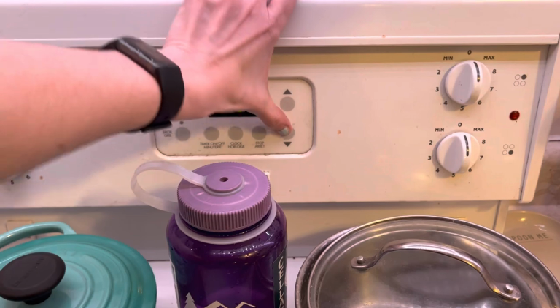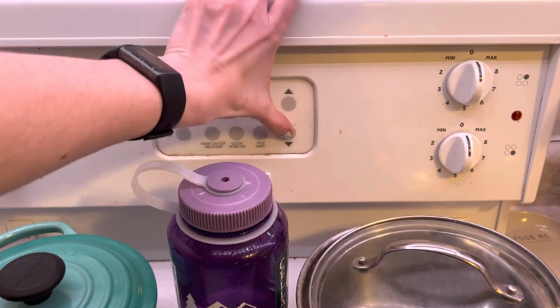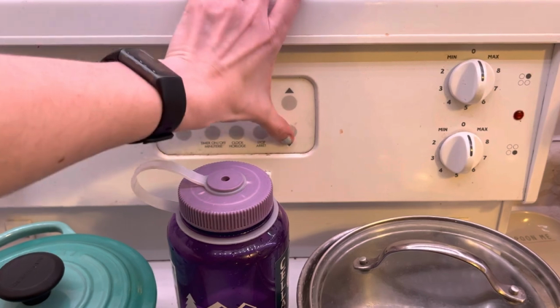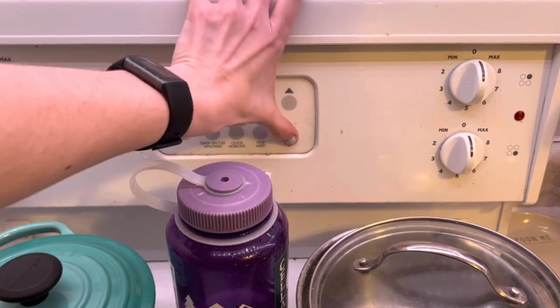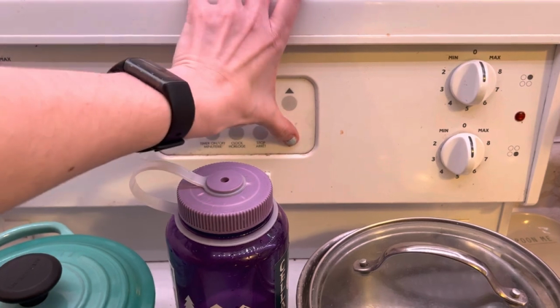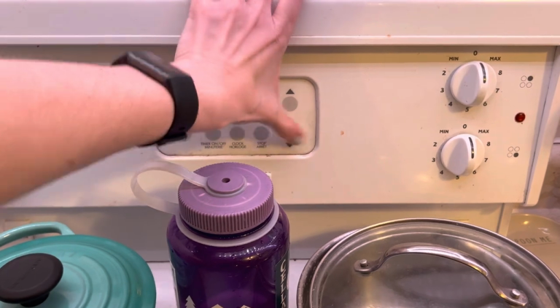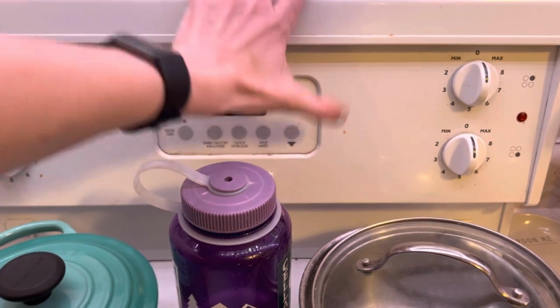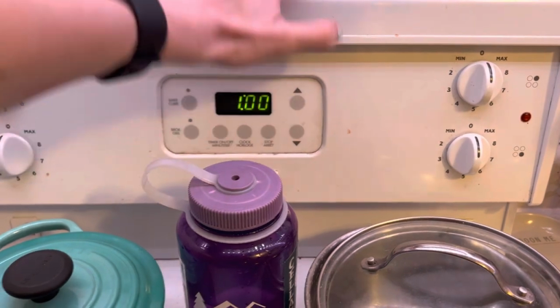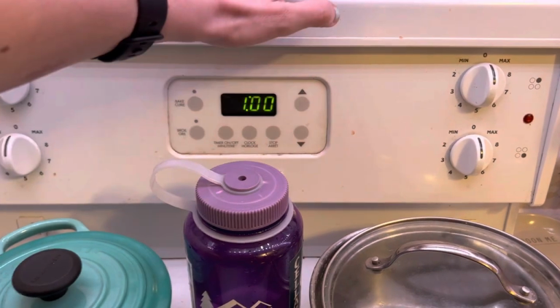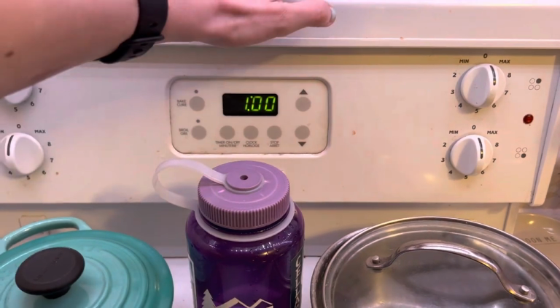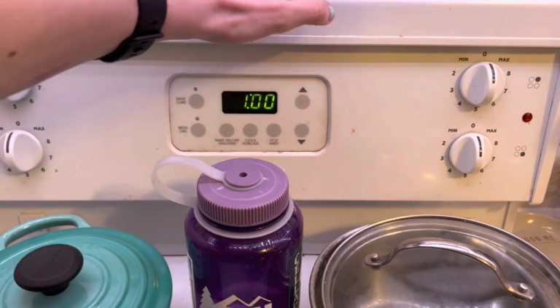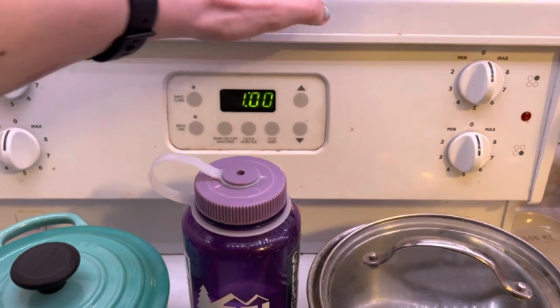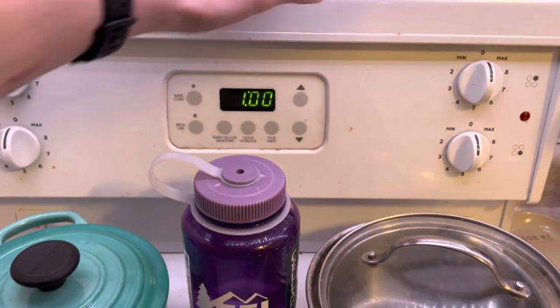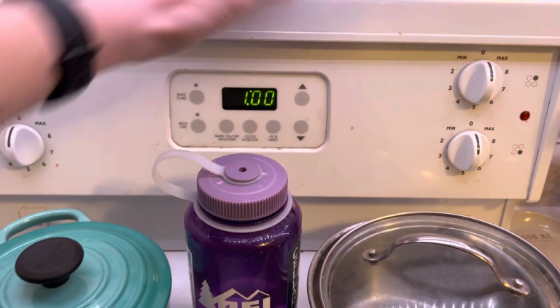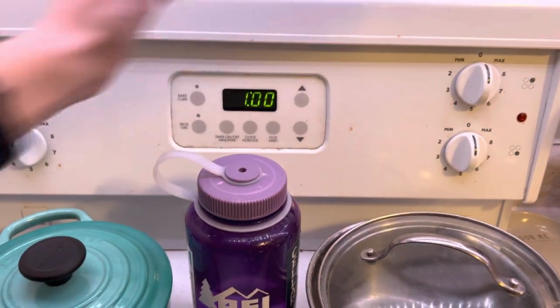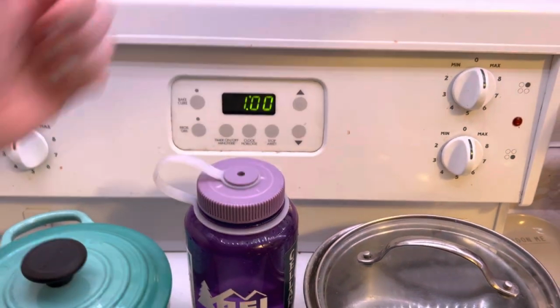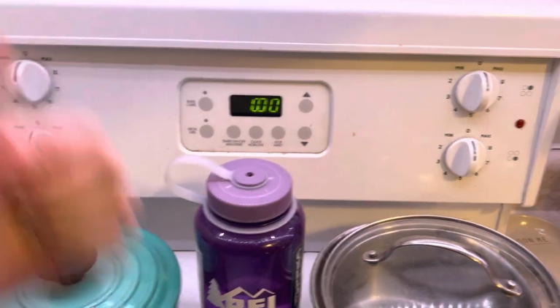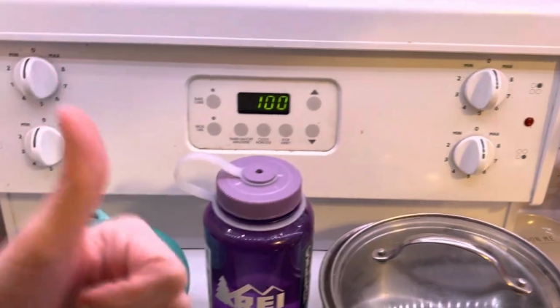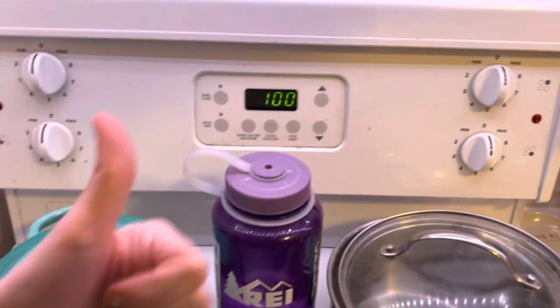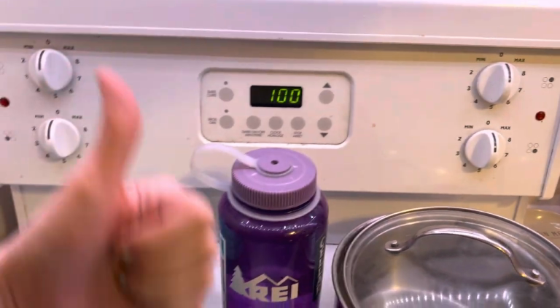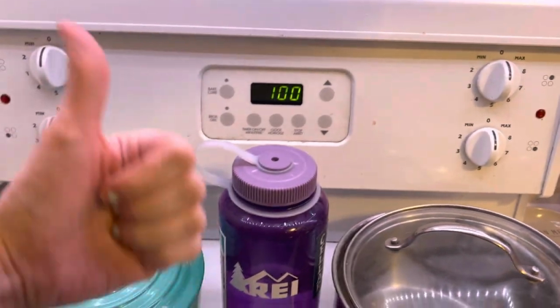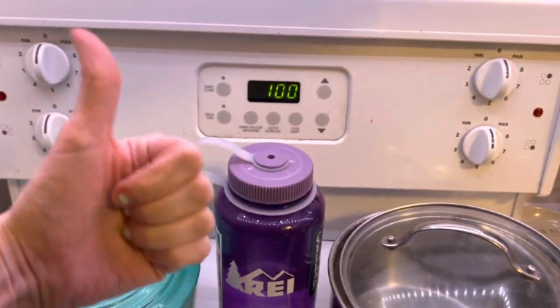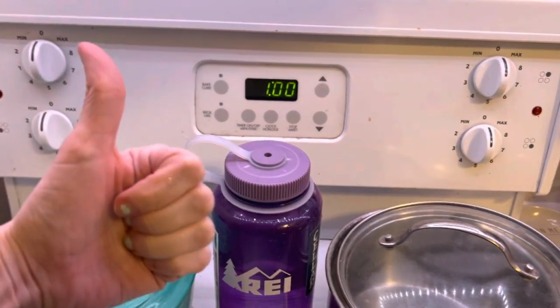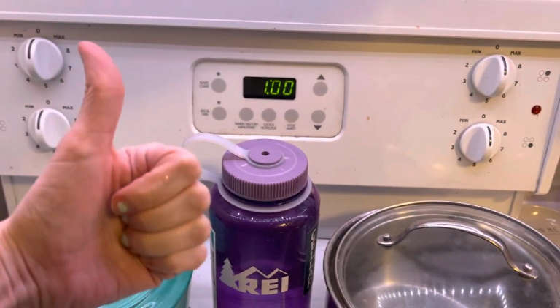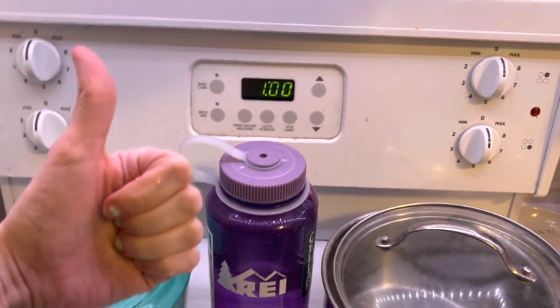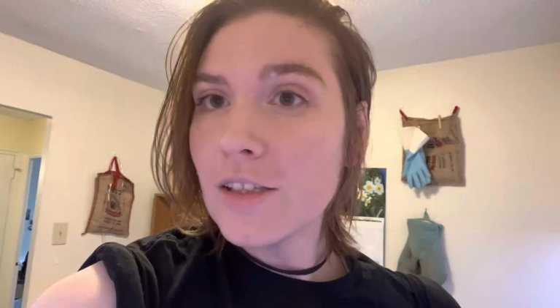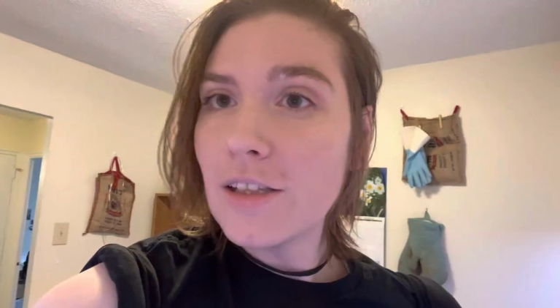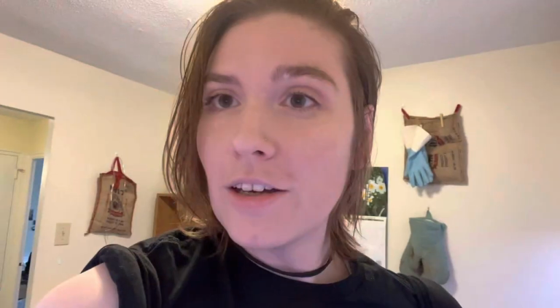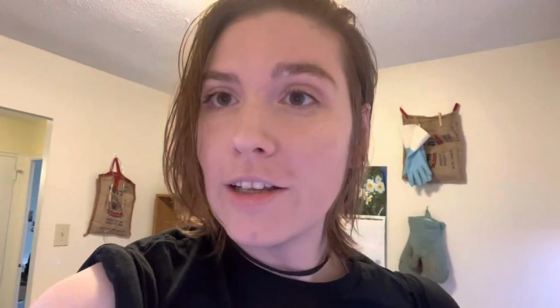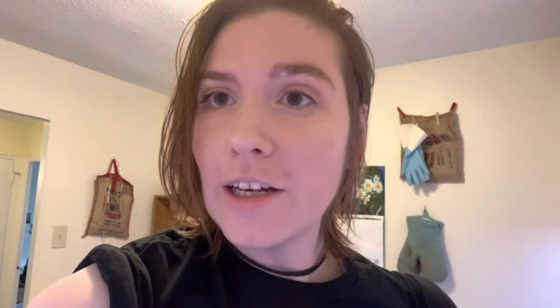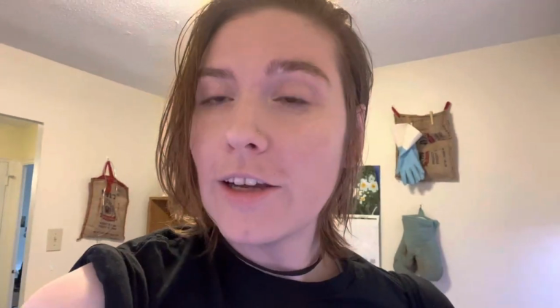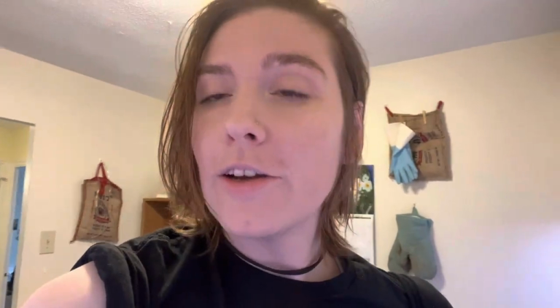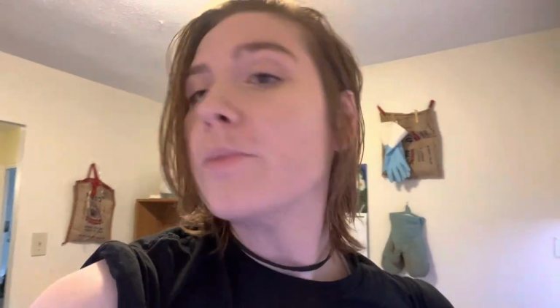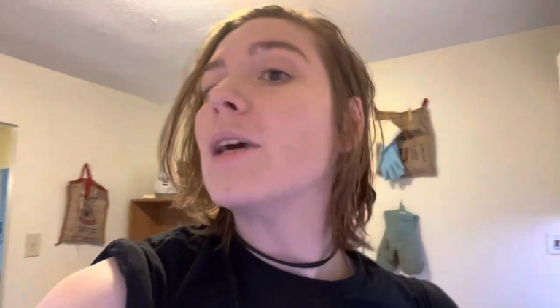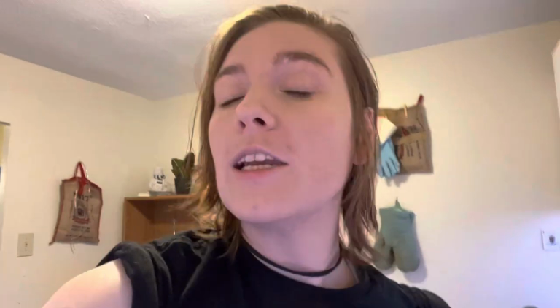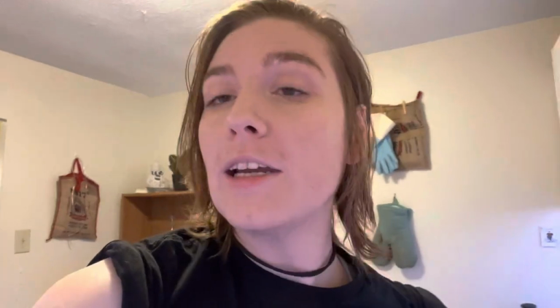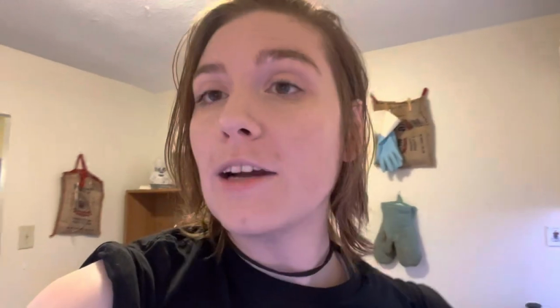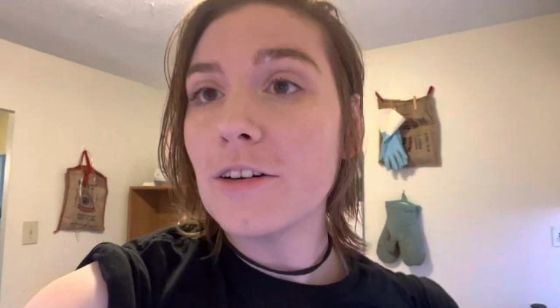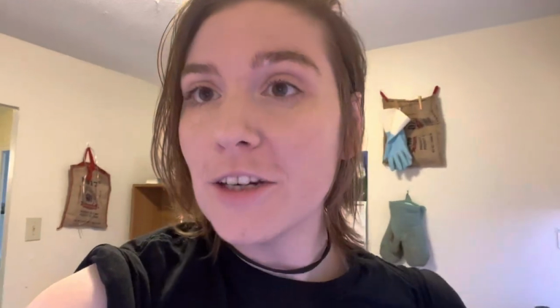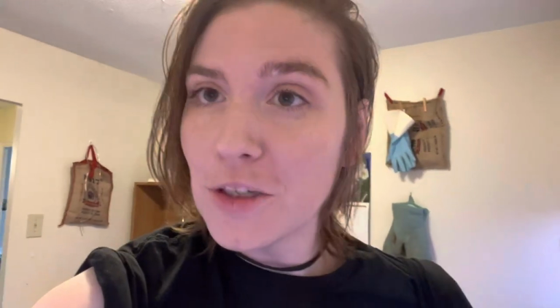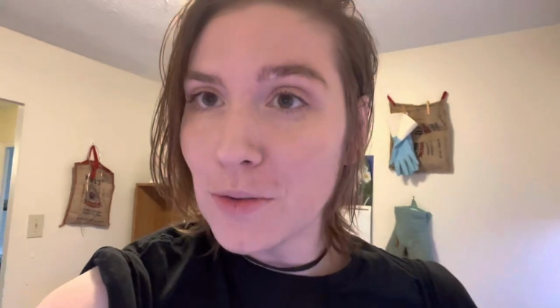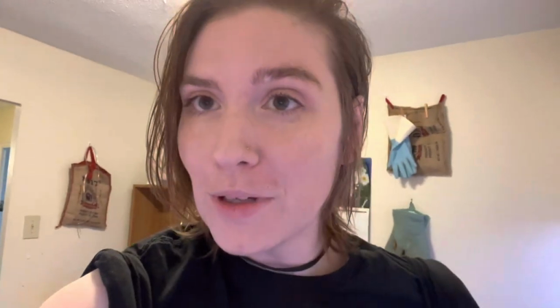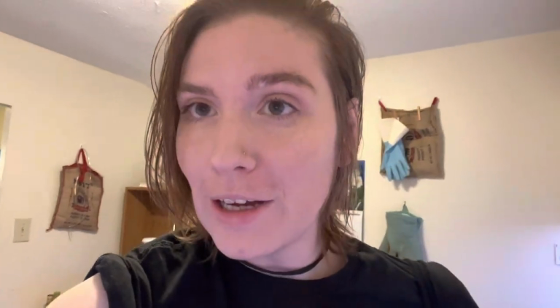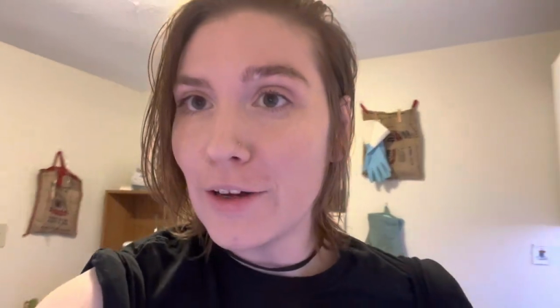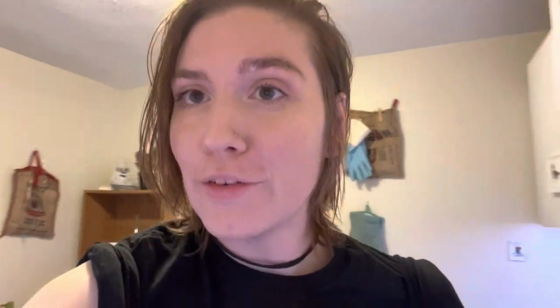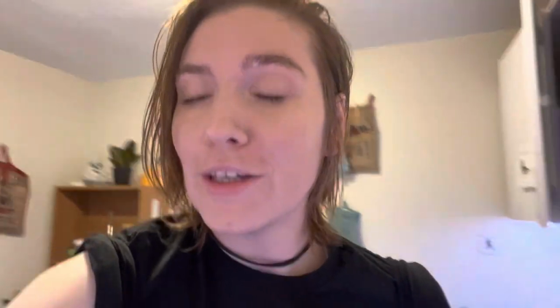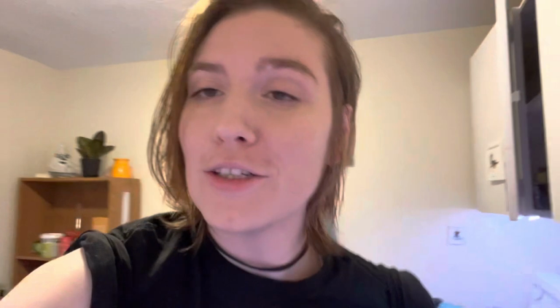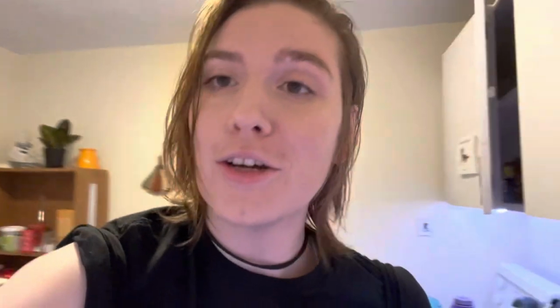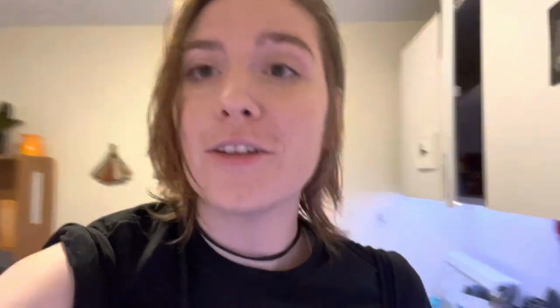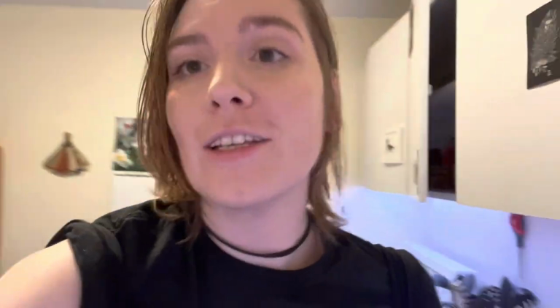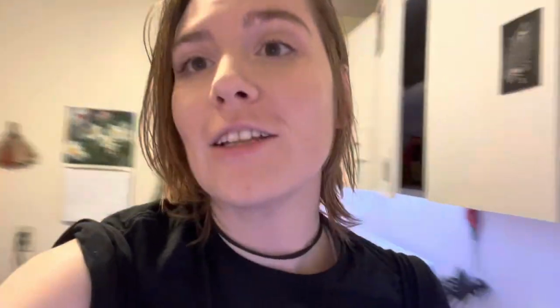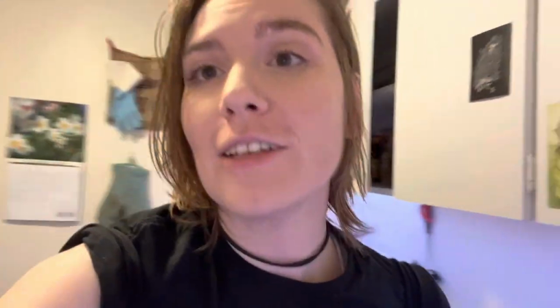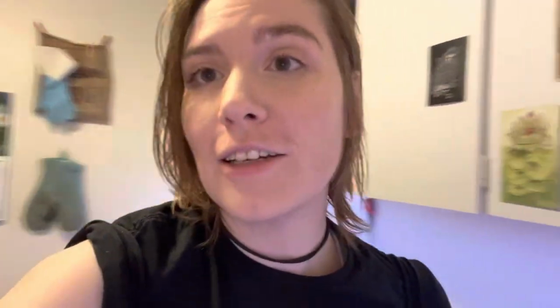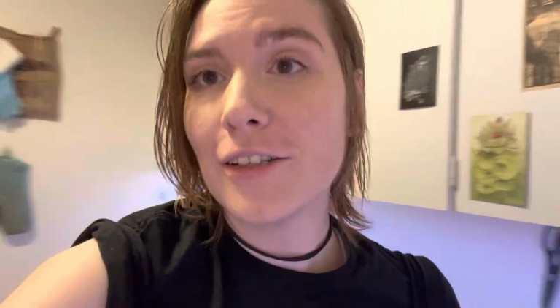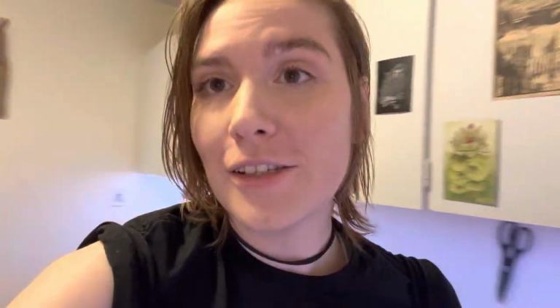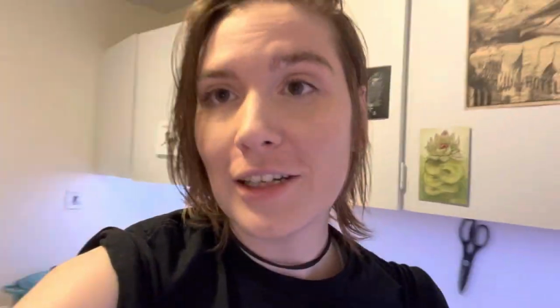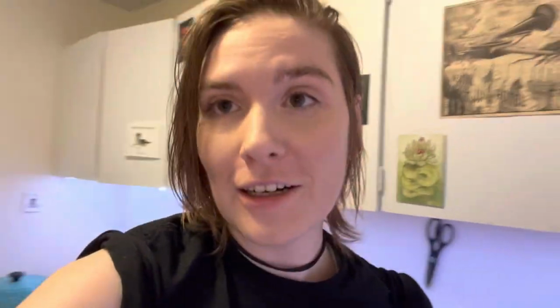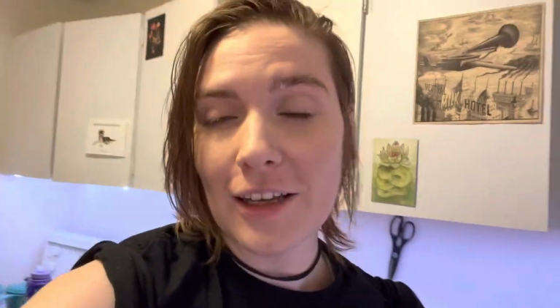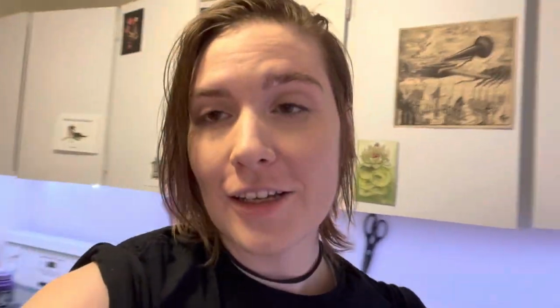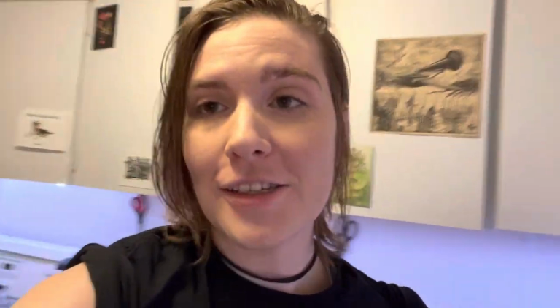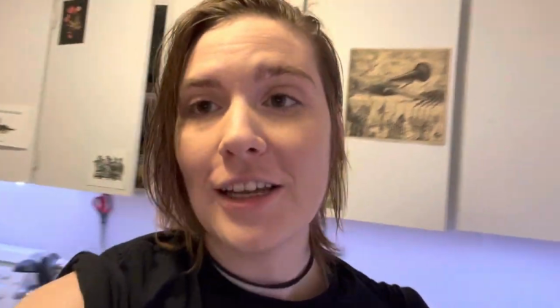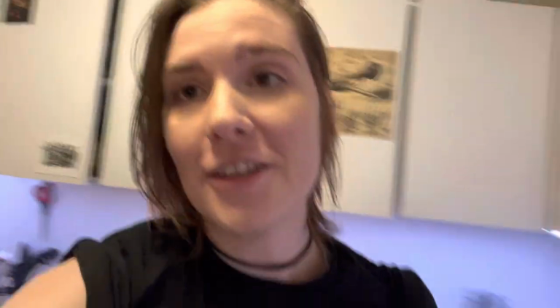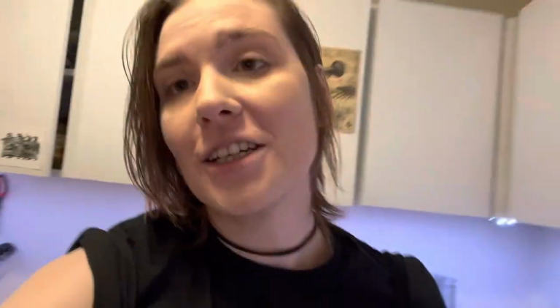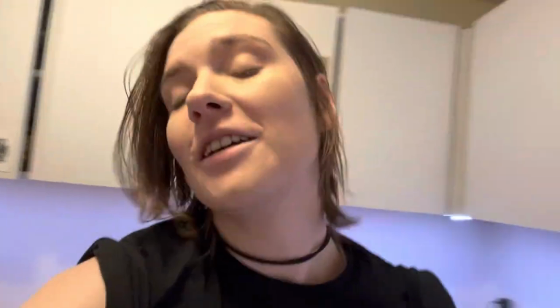Leave it for an hour and then it'll be sterilized. In an hour you will have a totally clean and sterilized Nalgene.